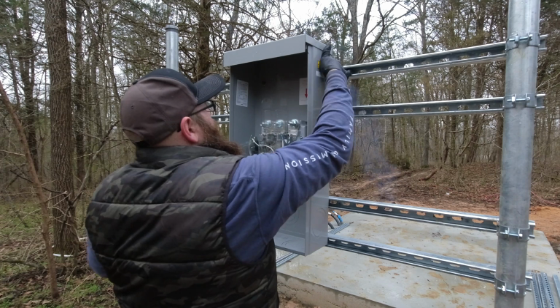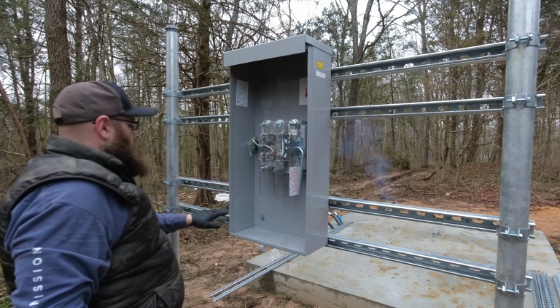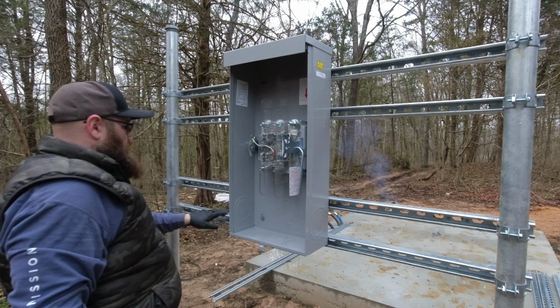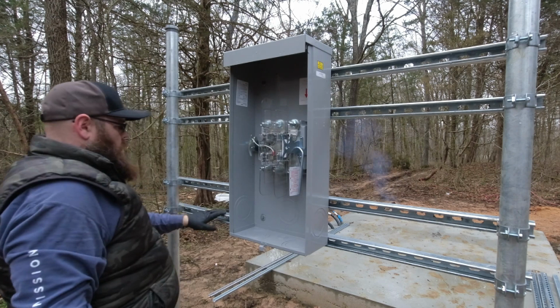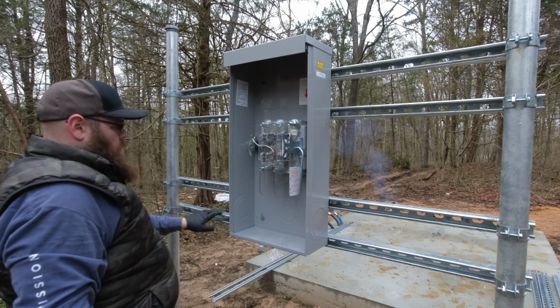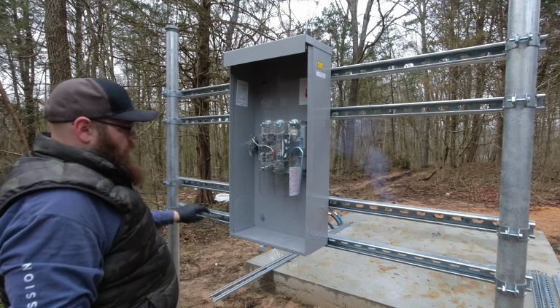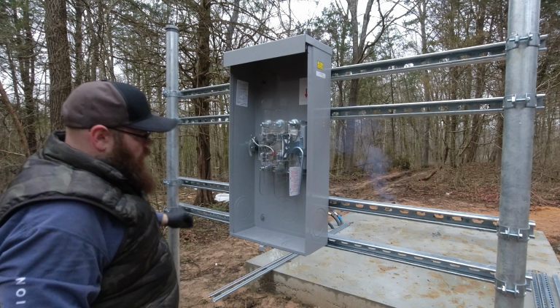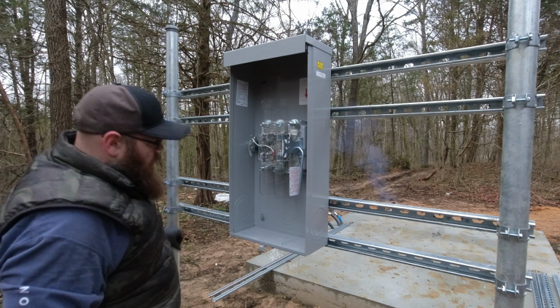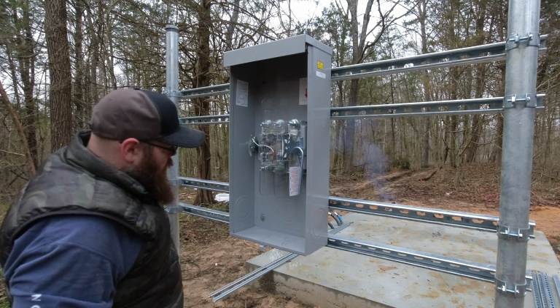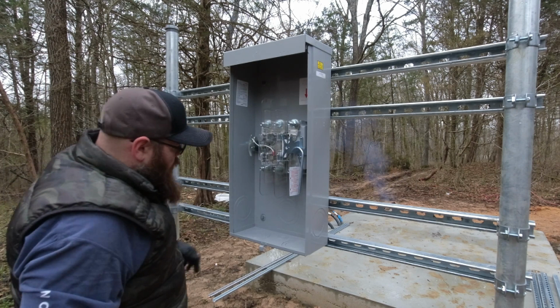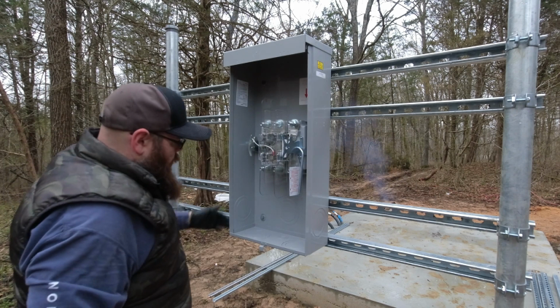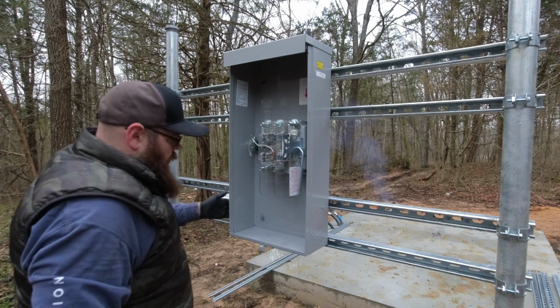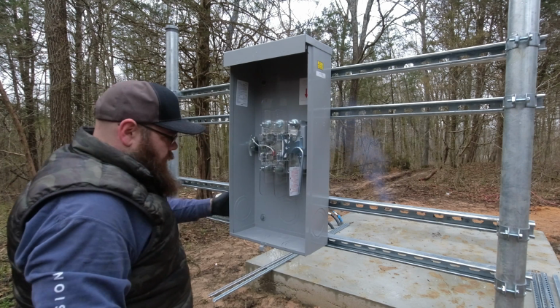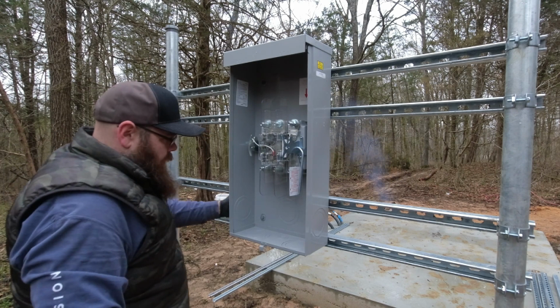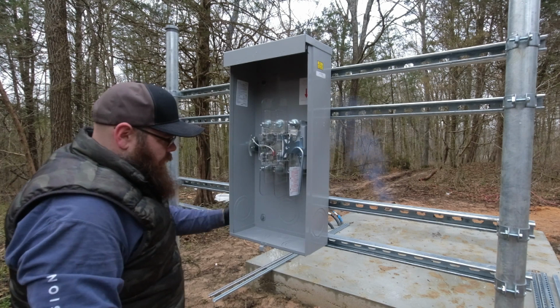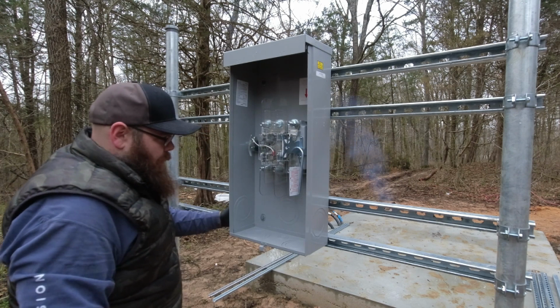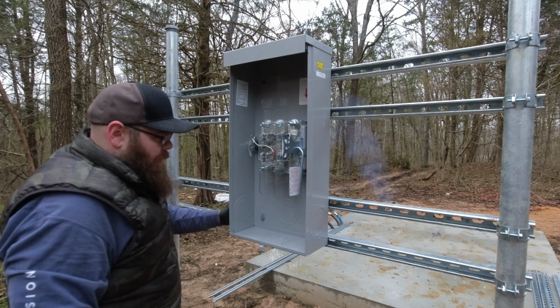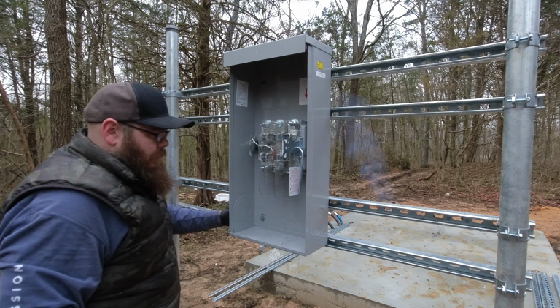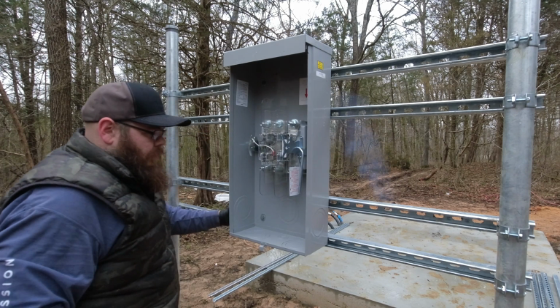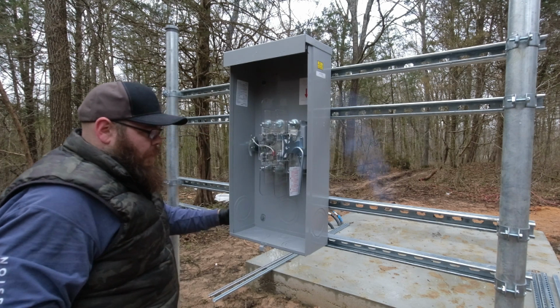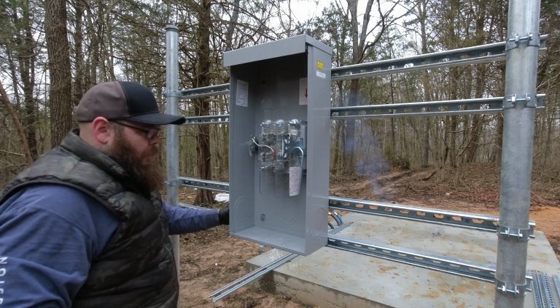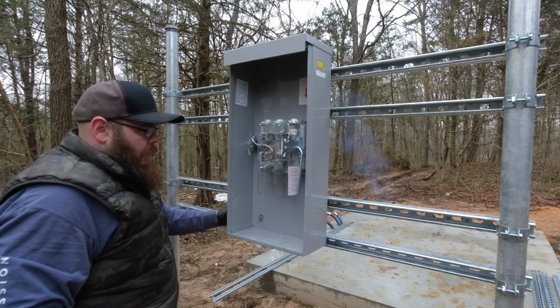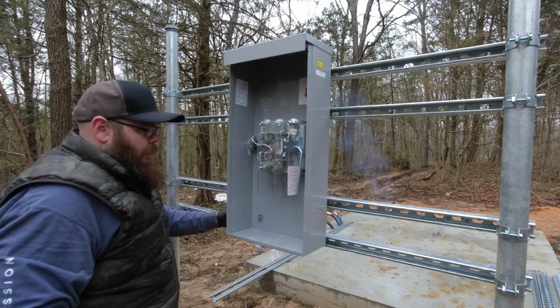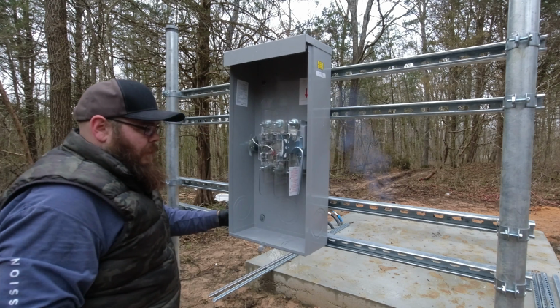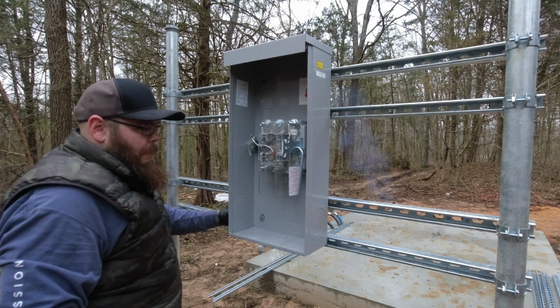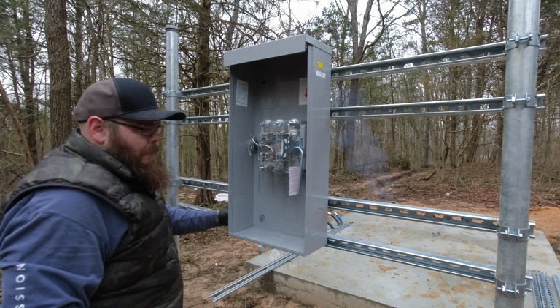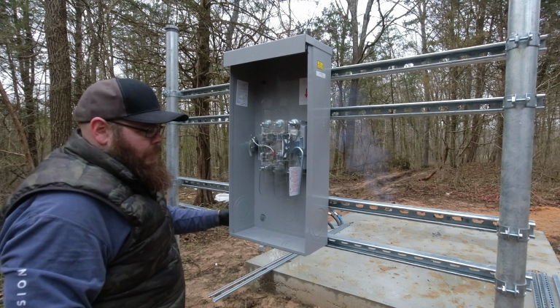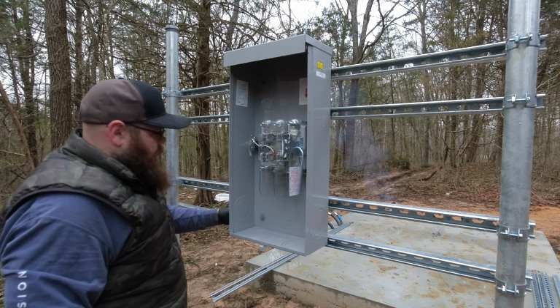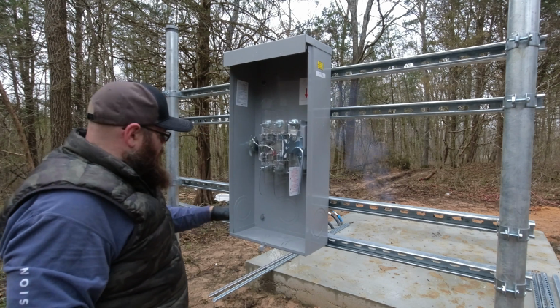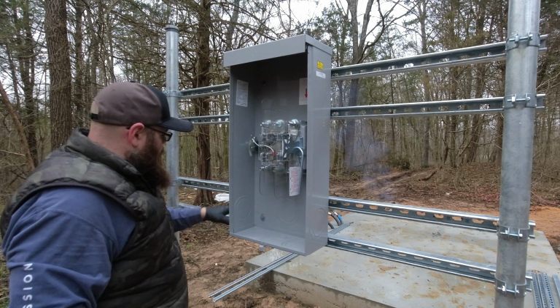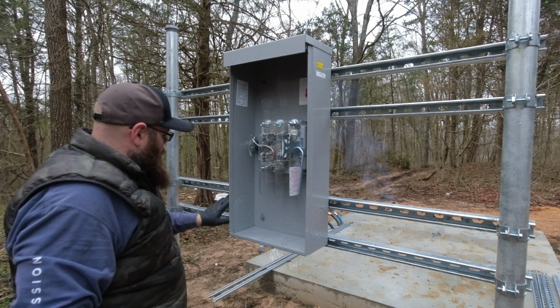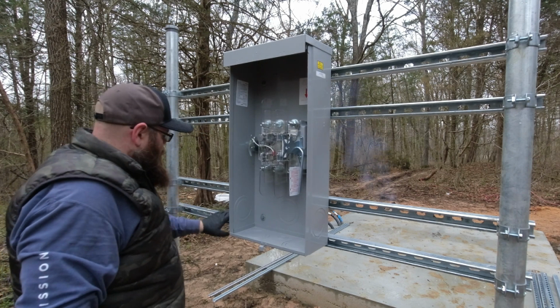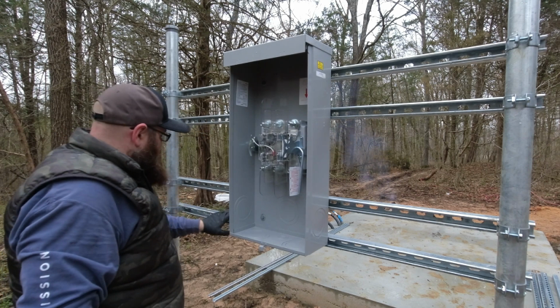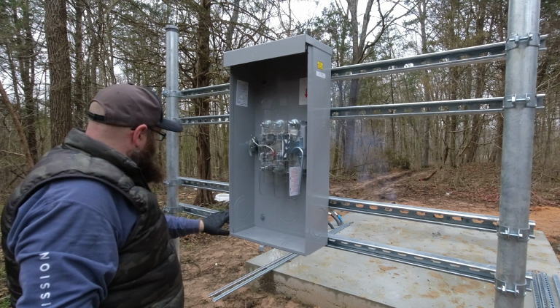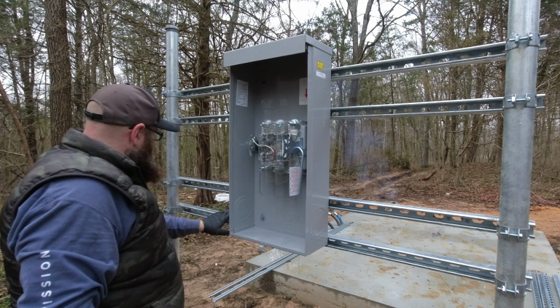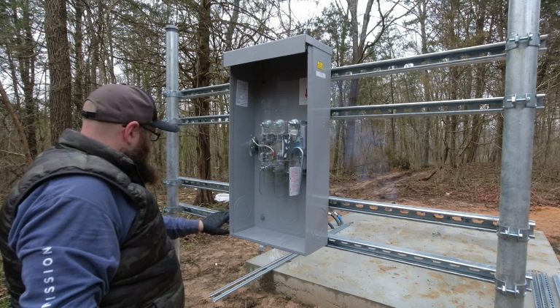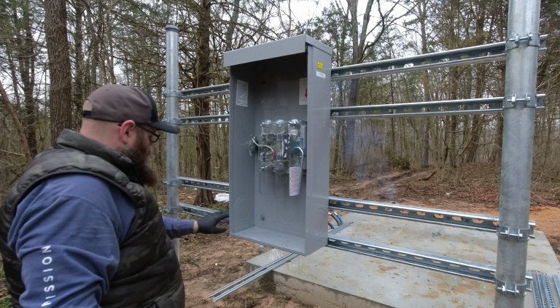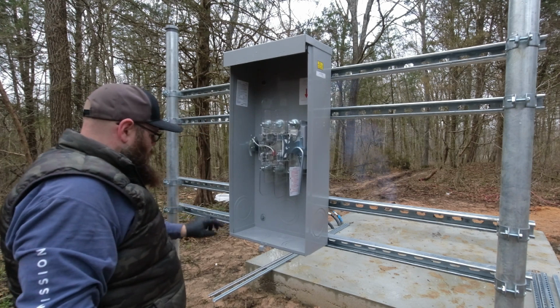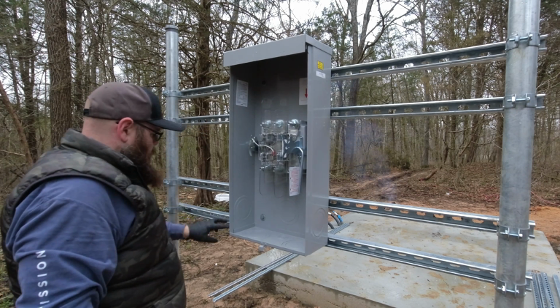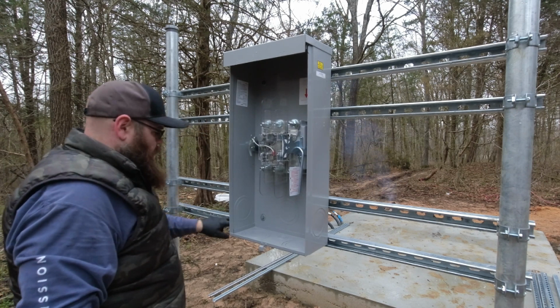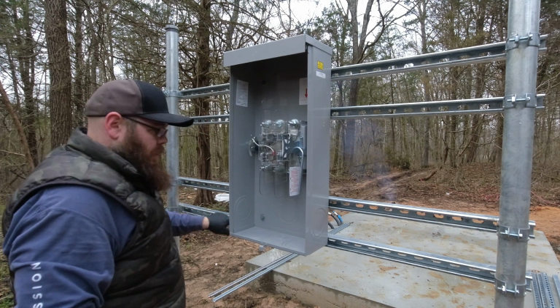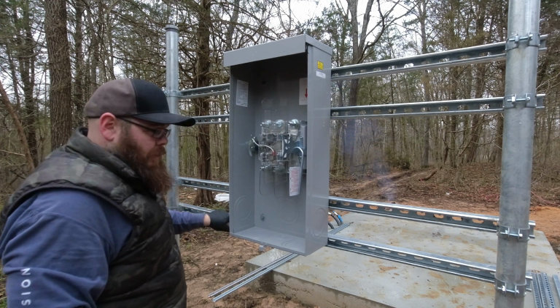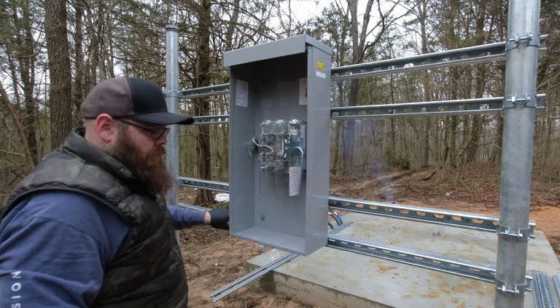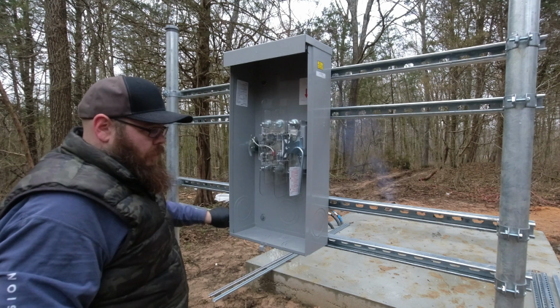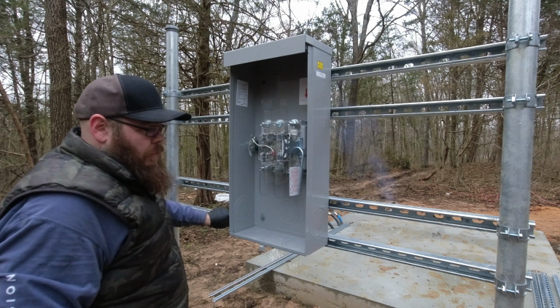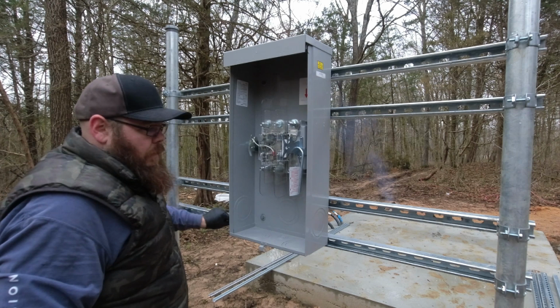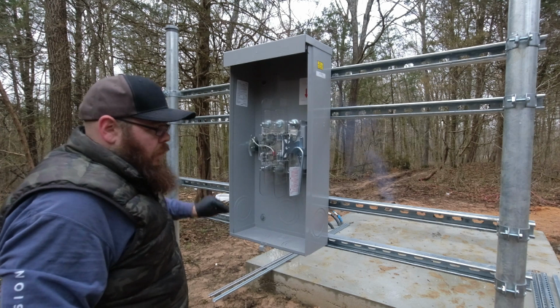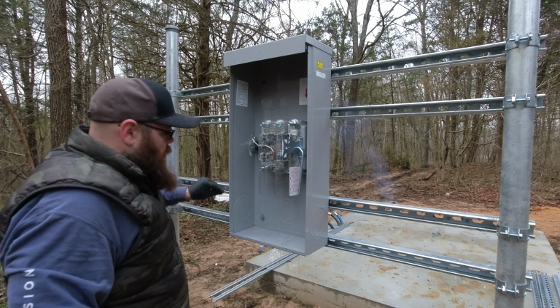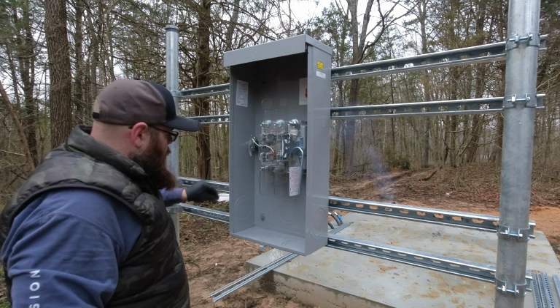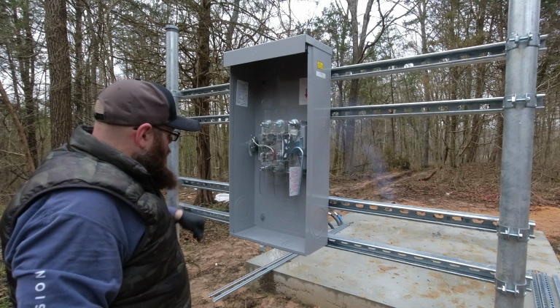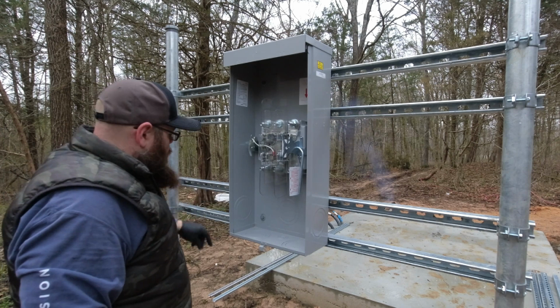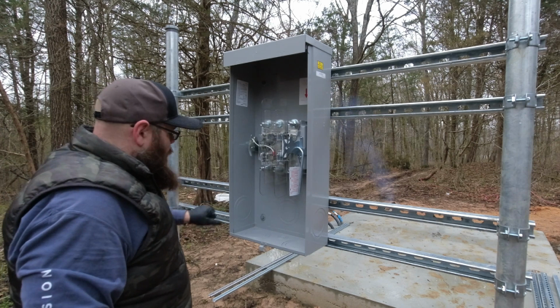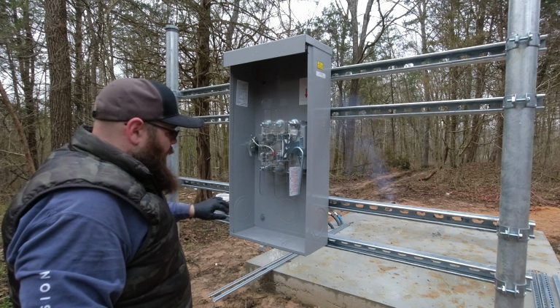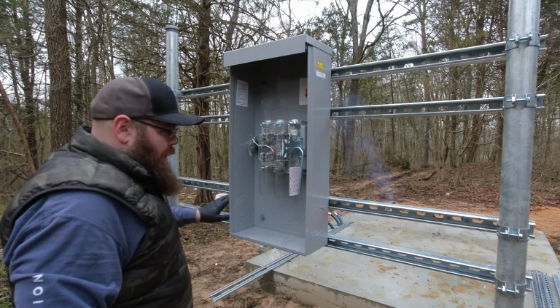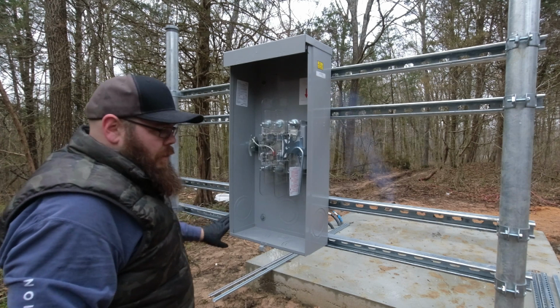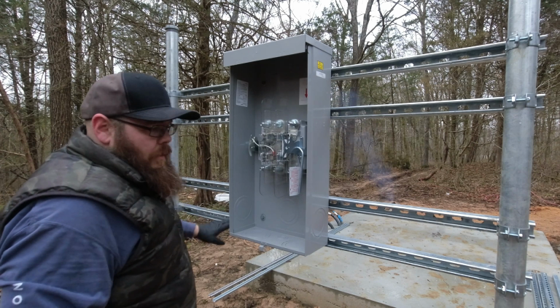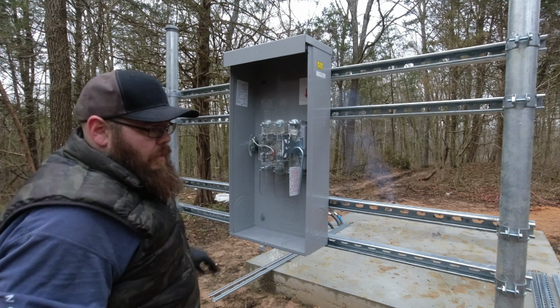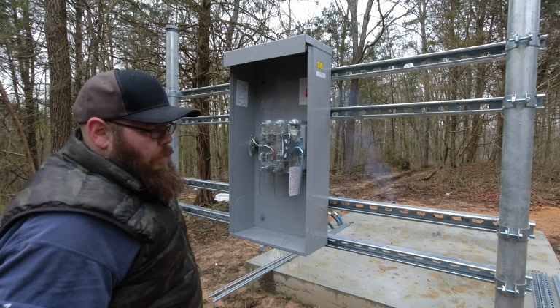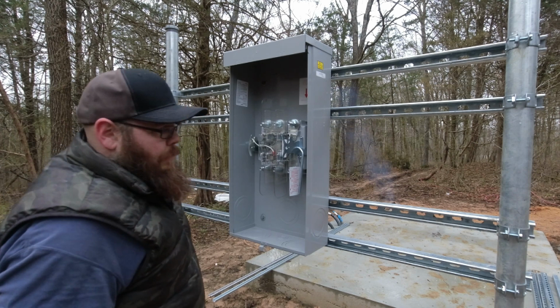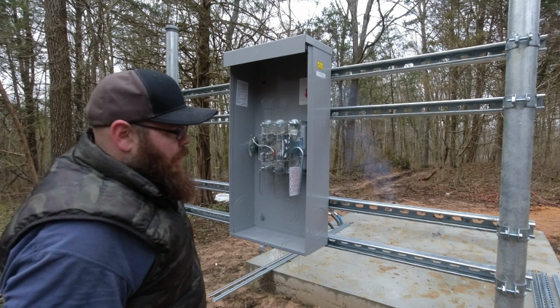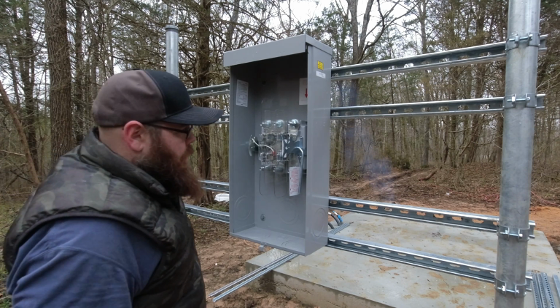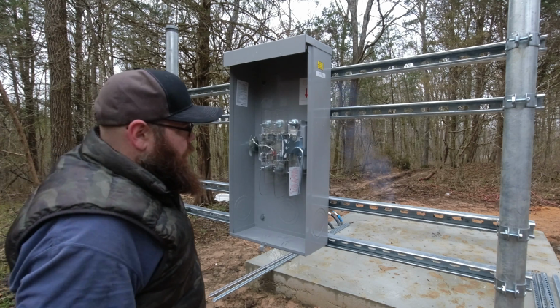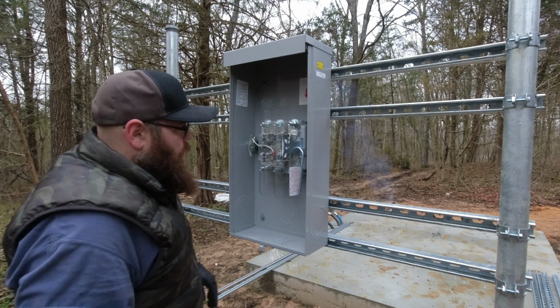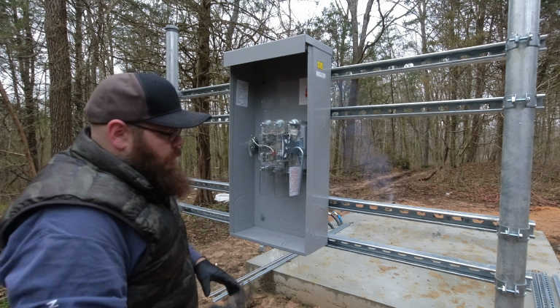Just need to raise this up a little bit so that I can put them in this bracket, and we'll be good to go.